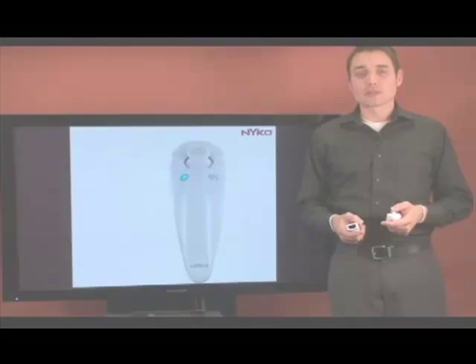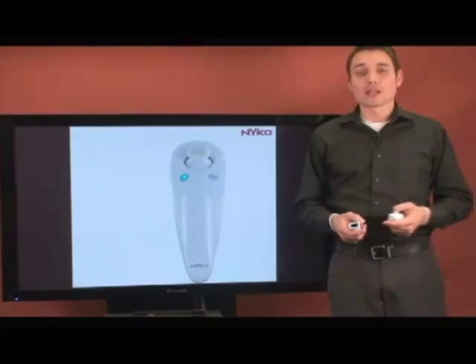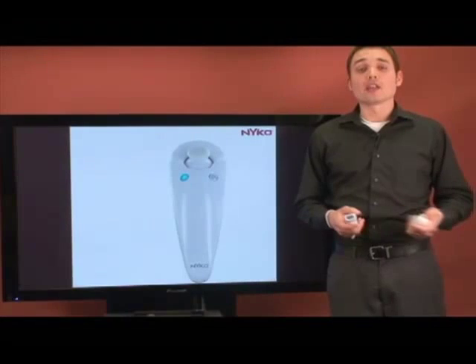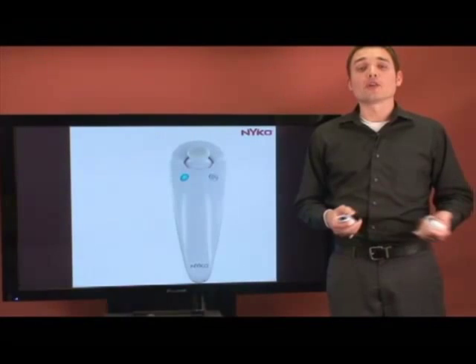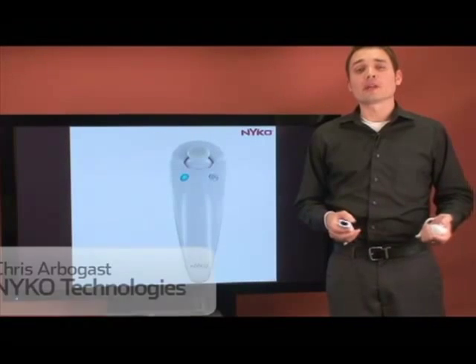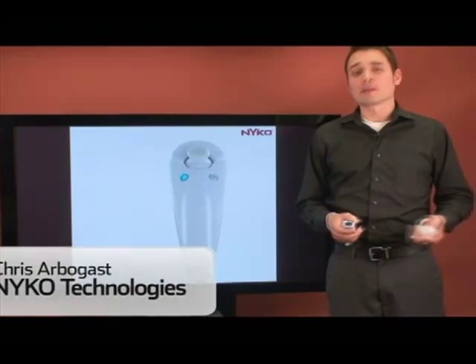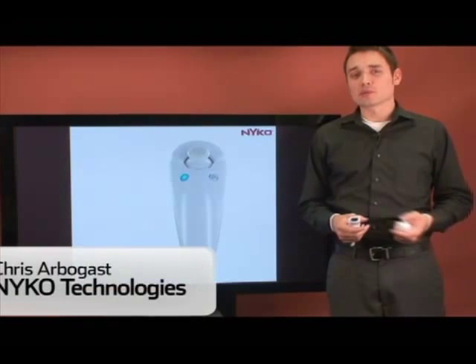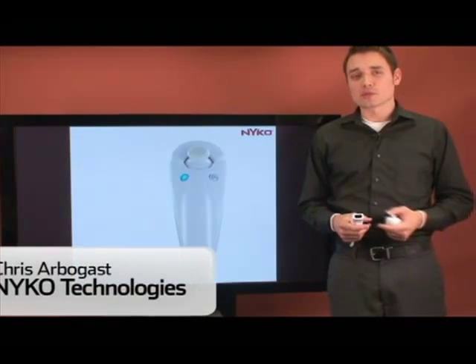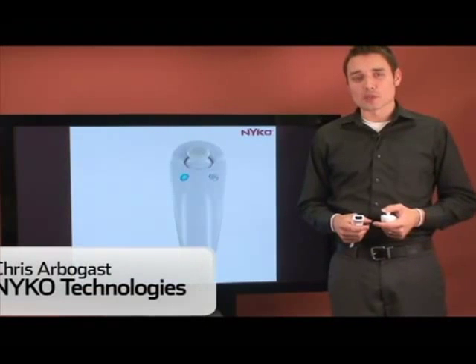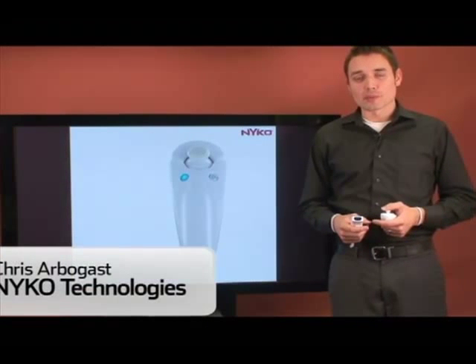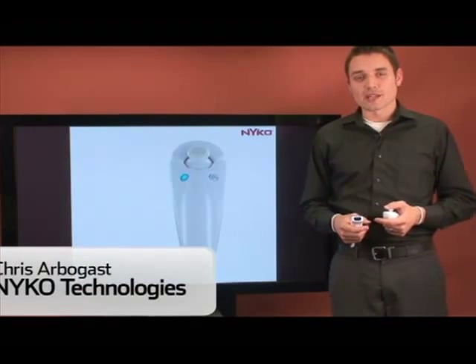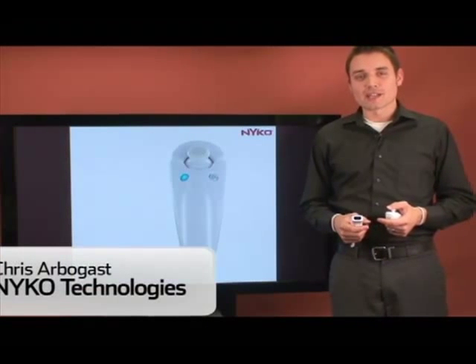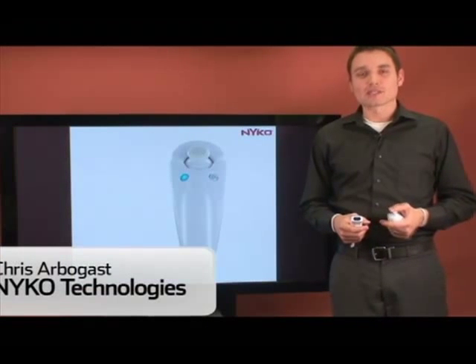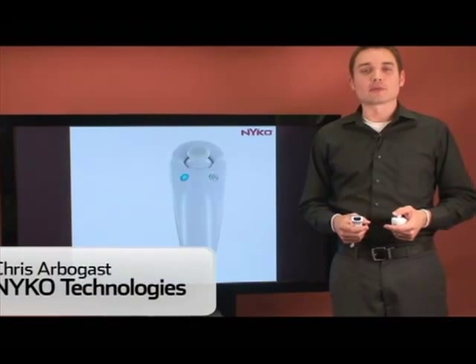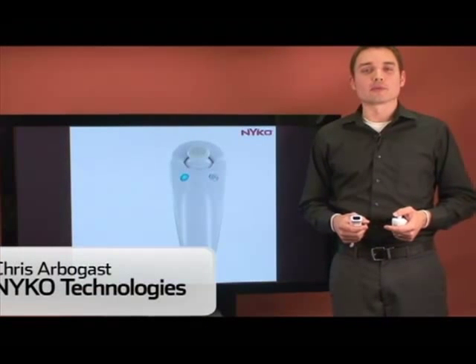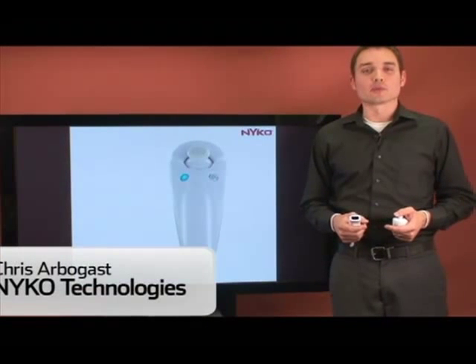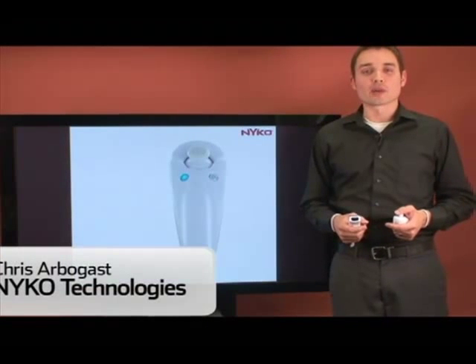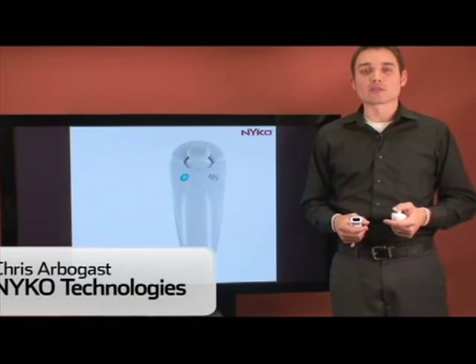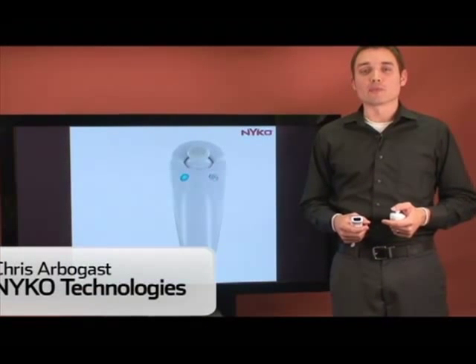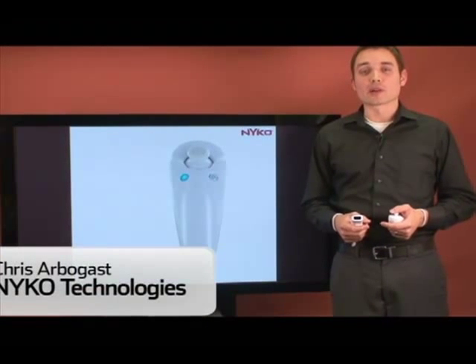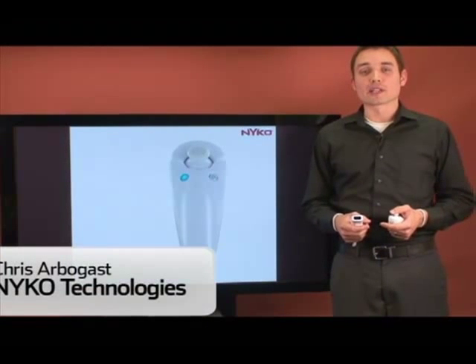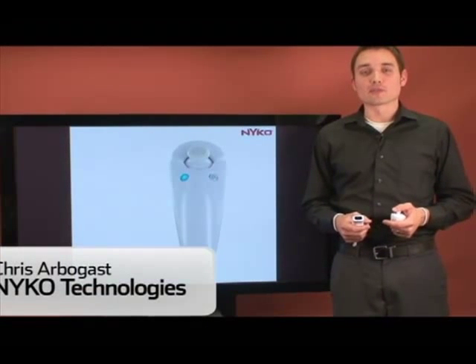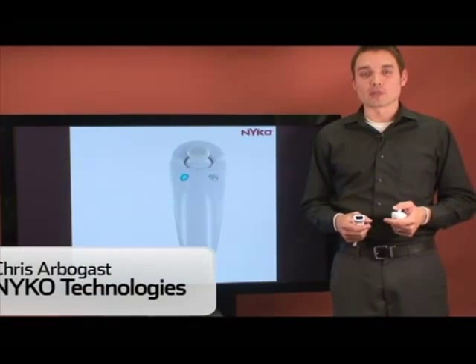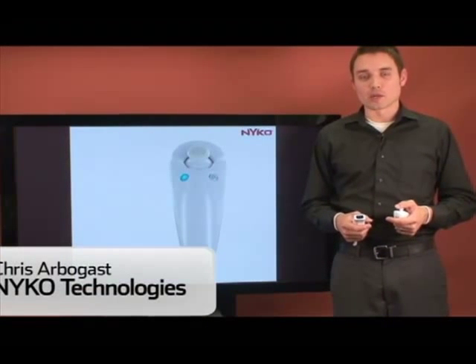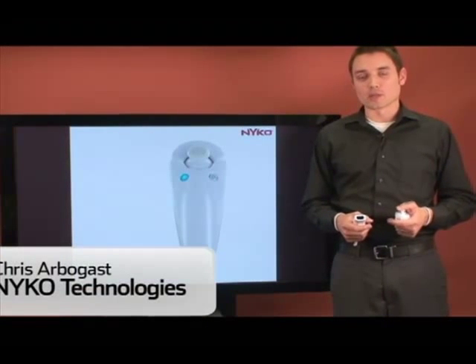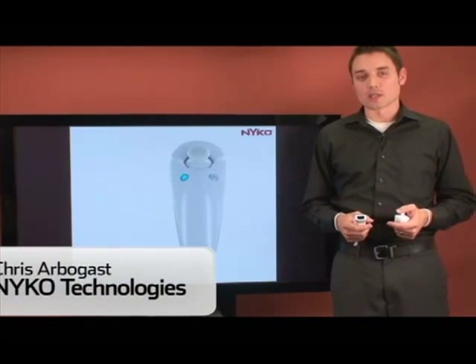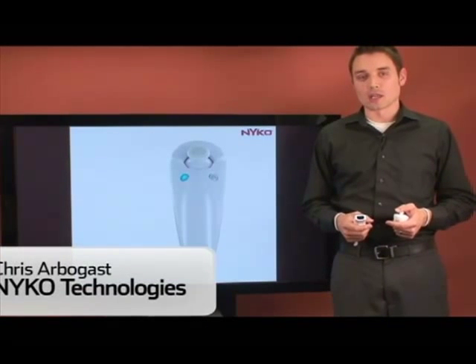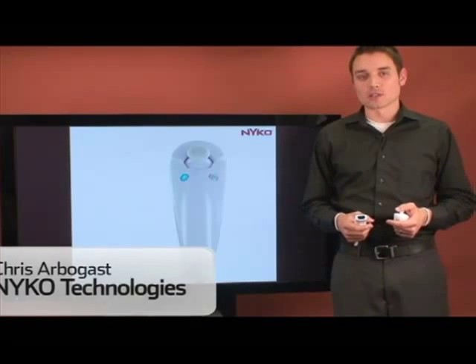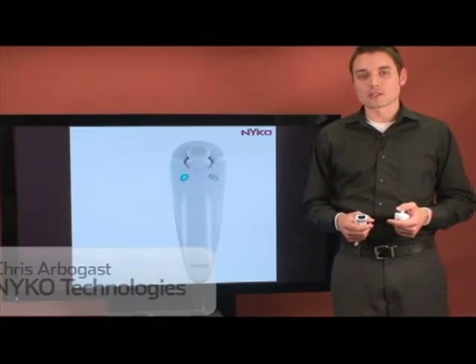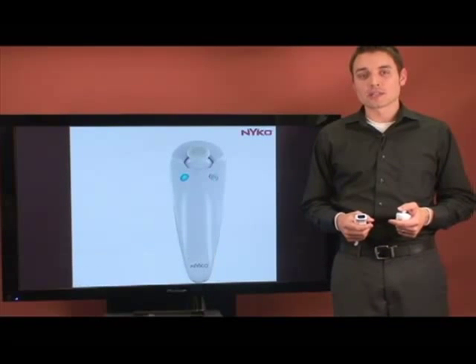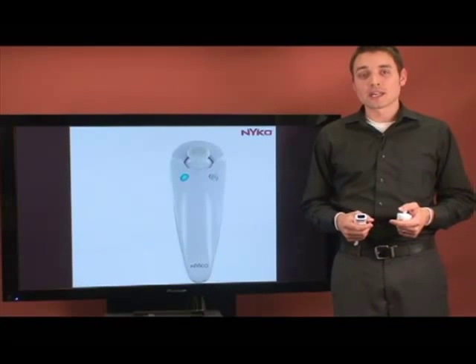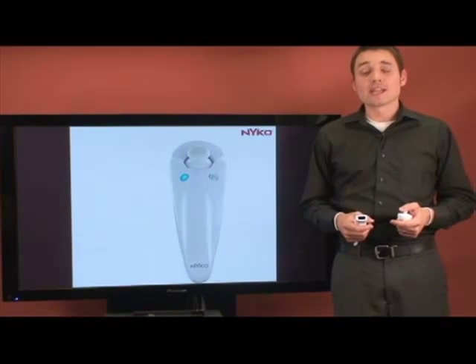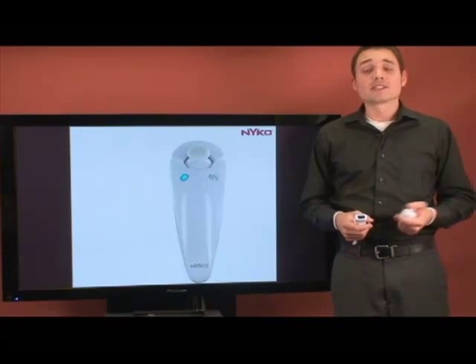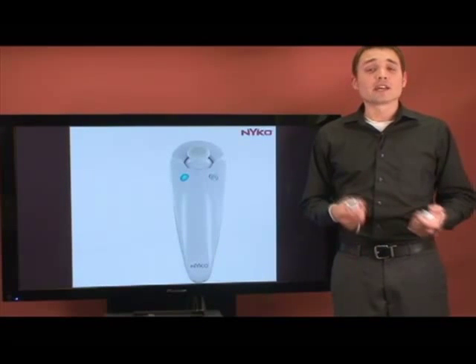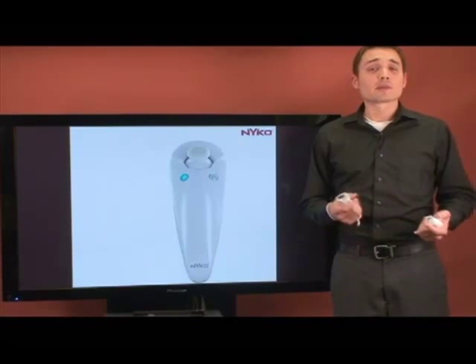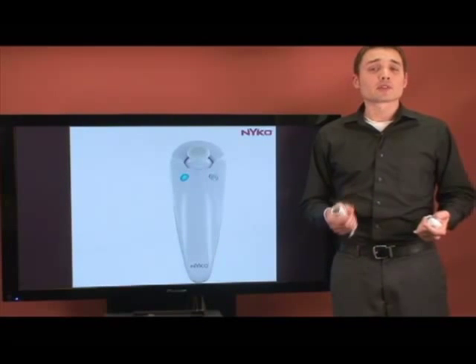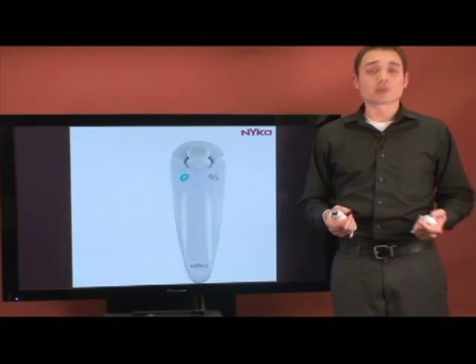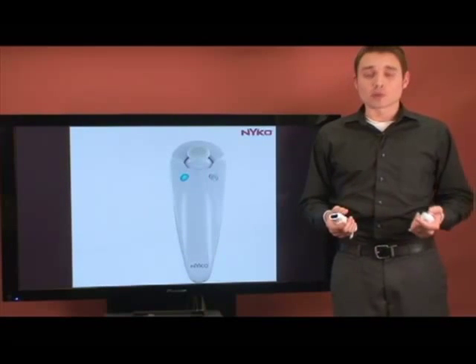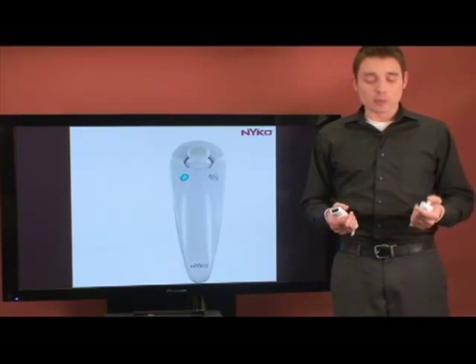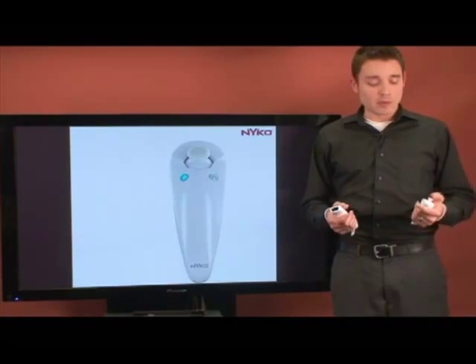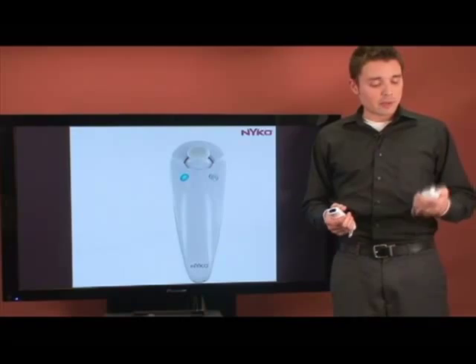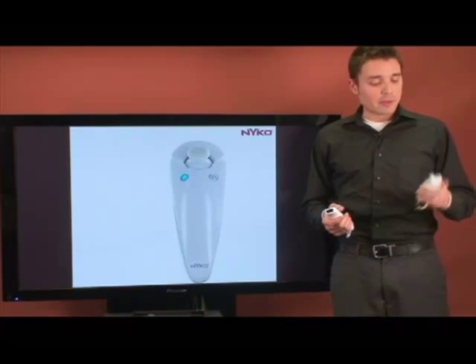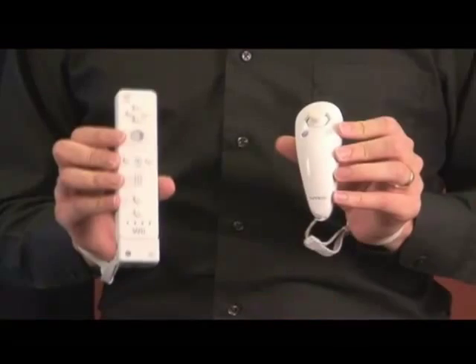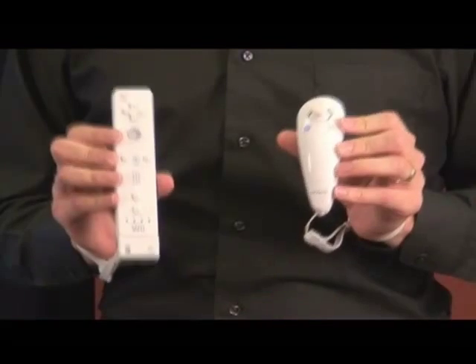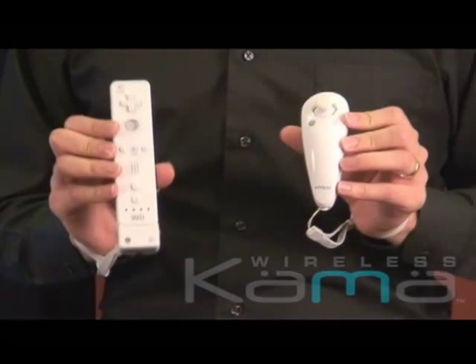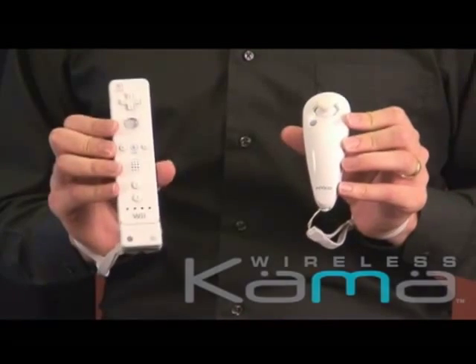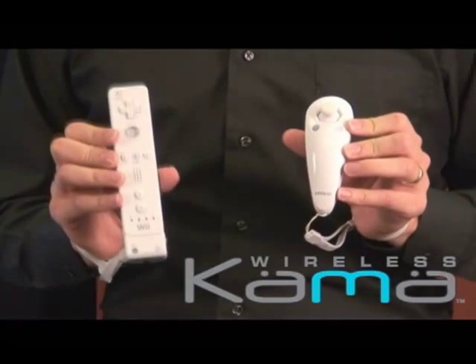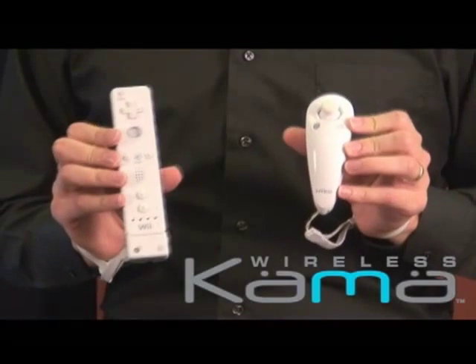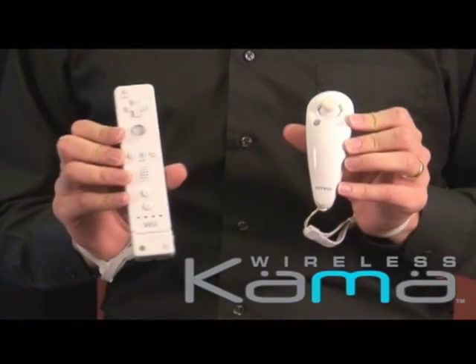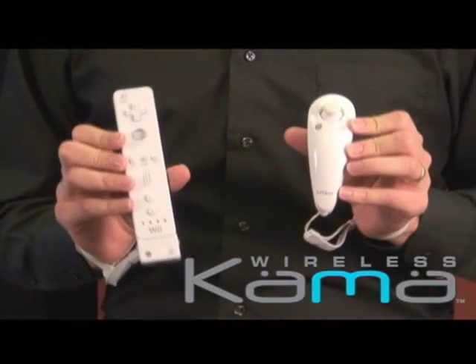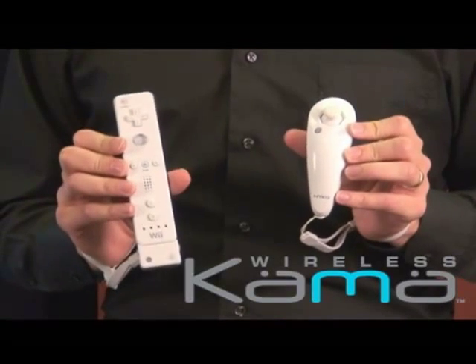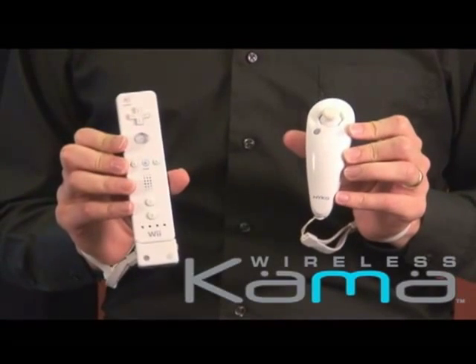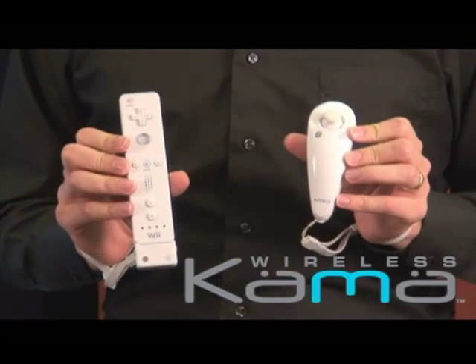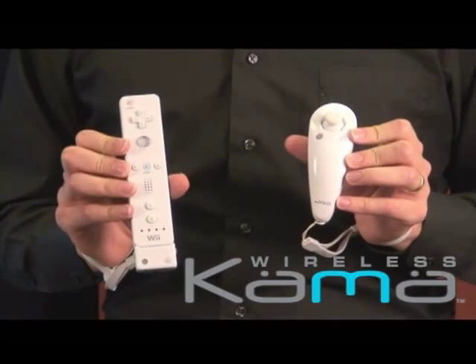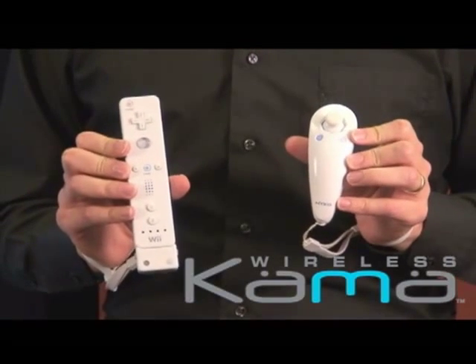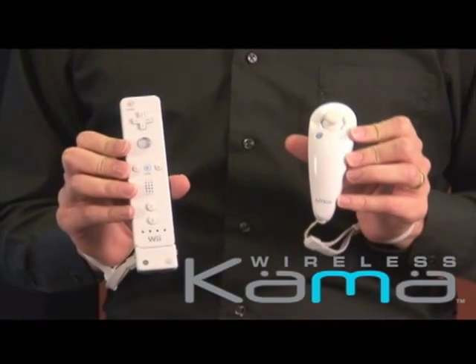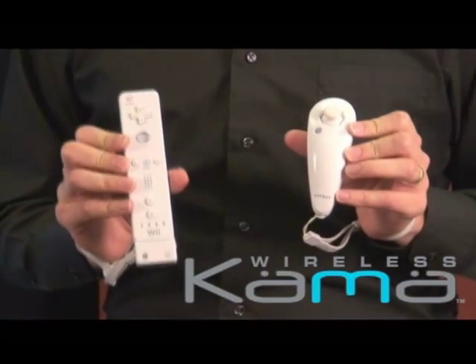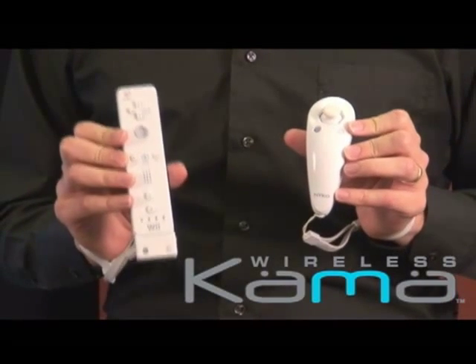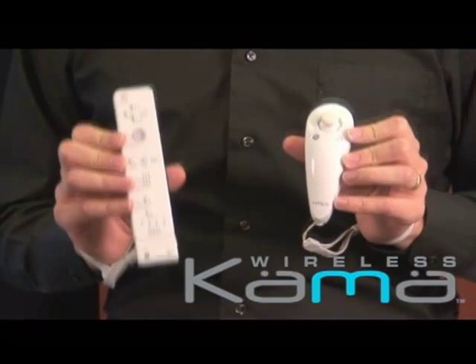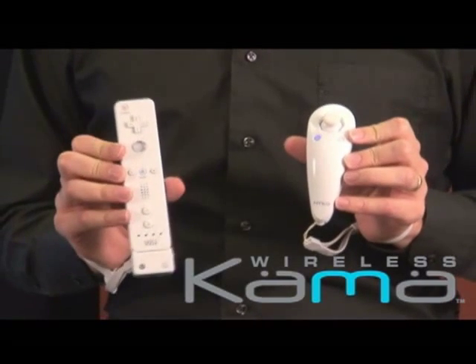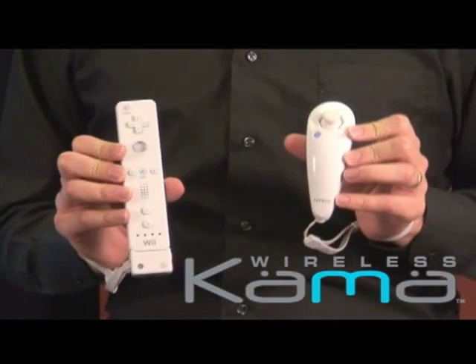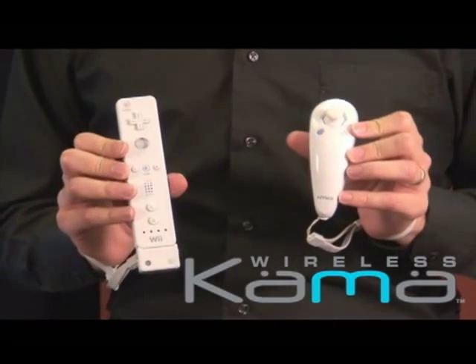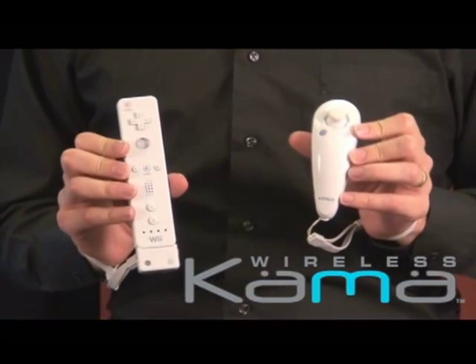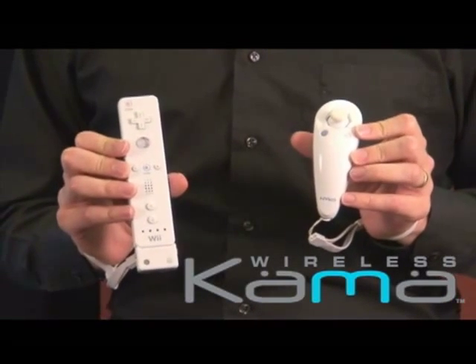Hello, my name is Chris Arbogast. I'm the Director of Marketing for Nyco Technologies. Today I'm going to show you a little bit about Kama, the wireless nunchuck controller for Wii.